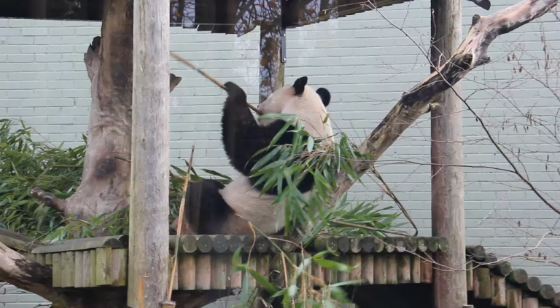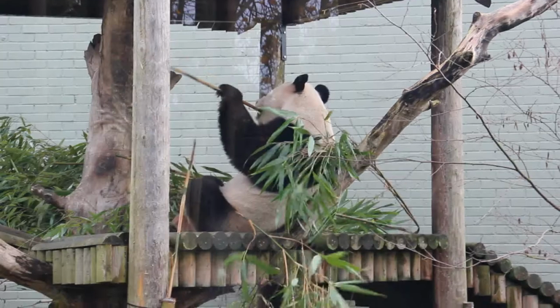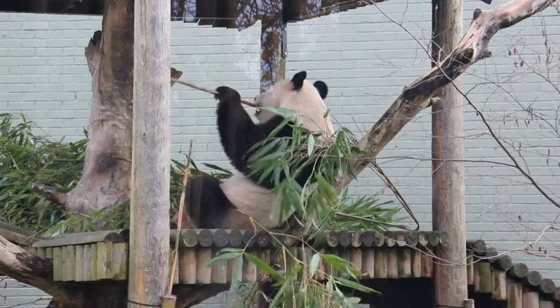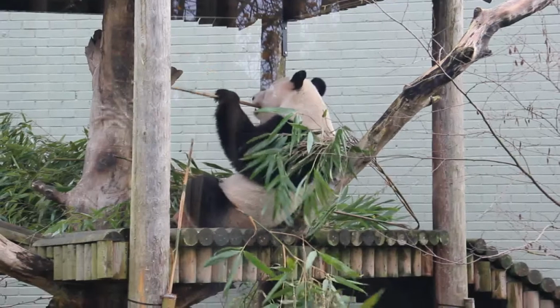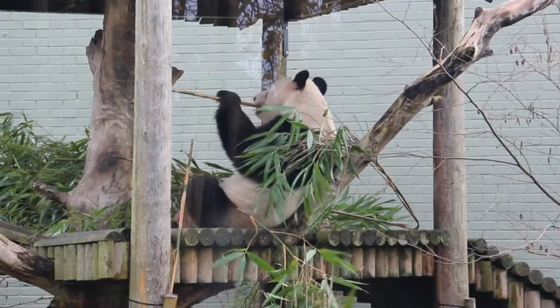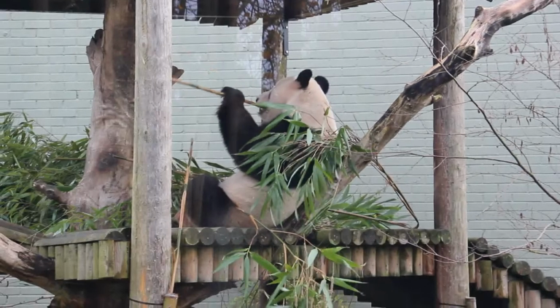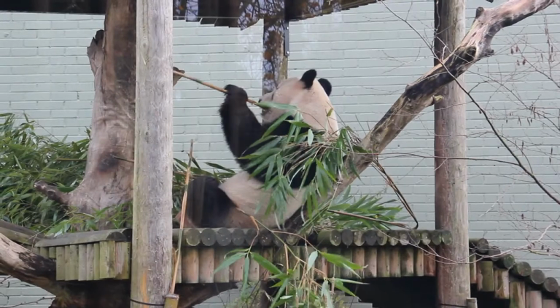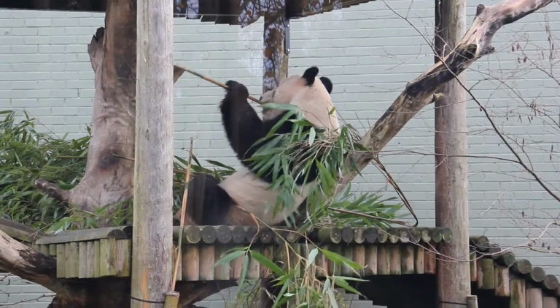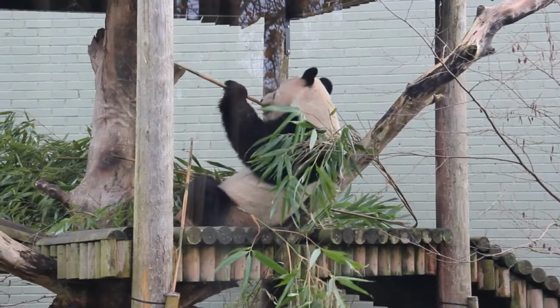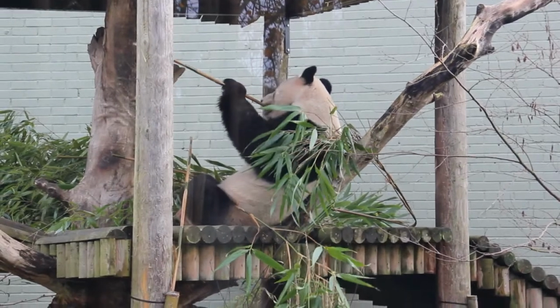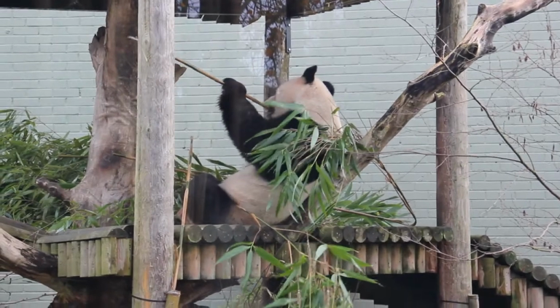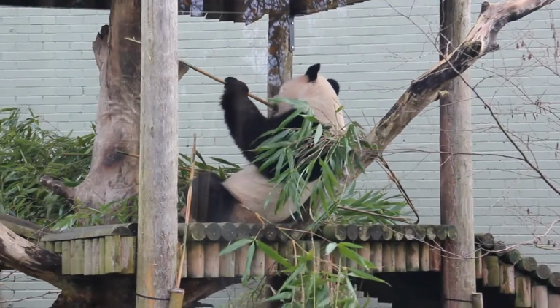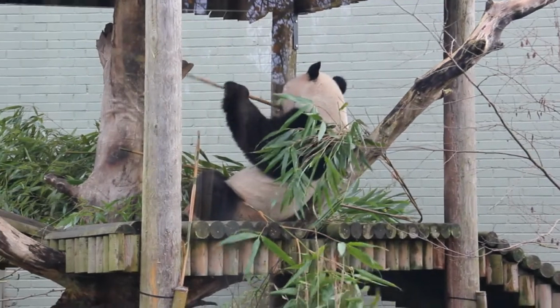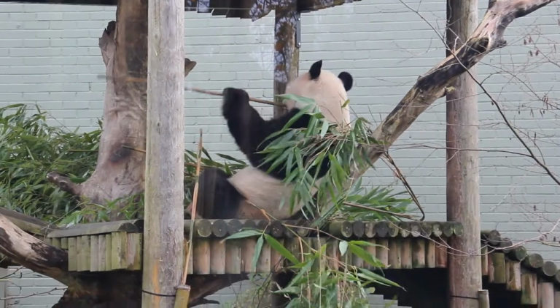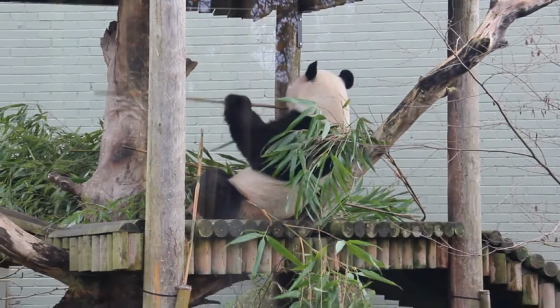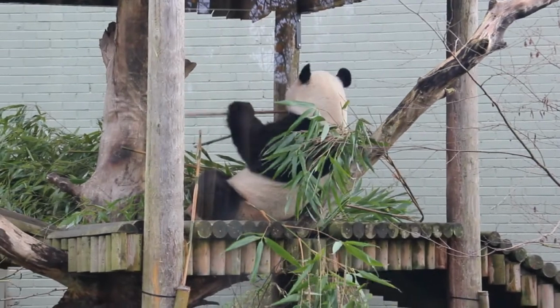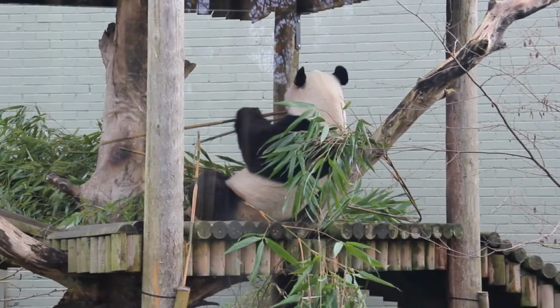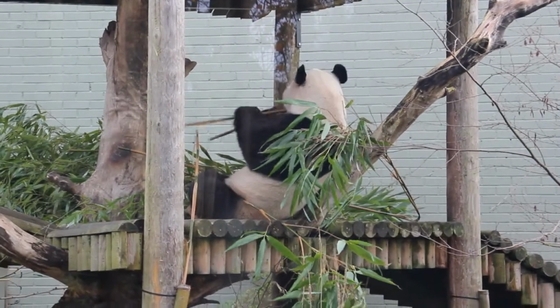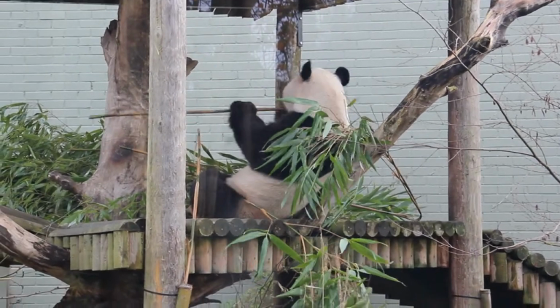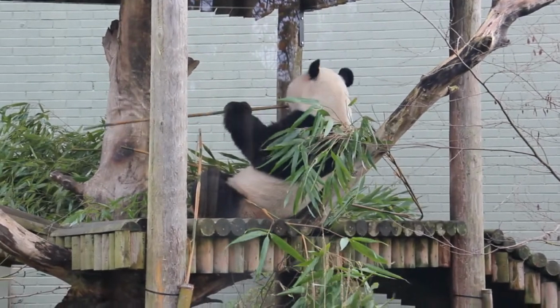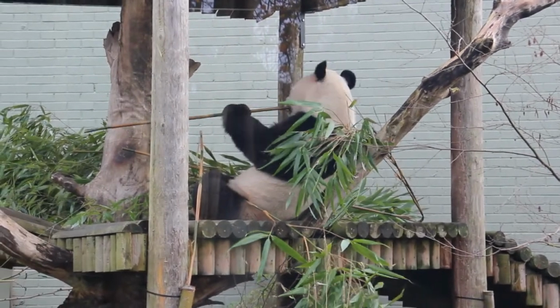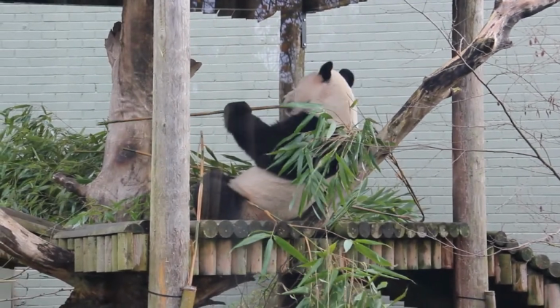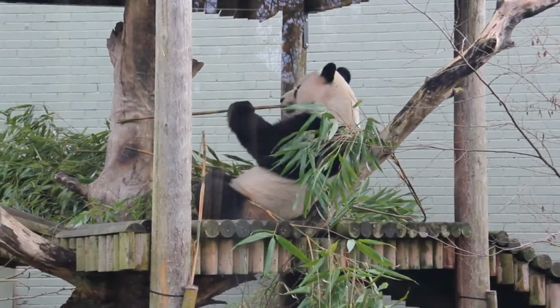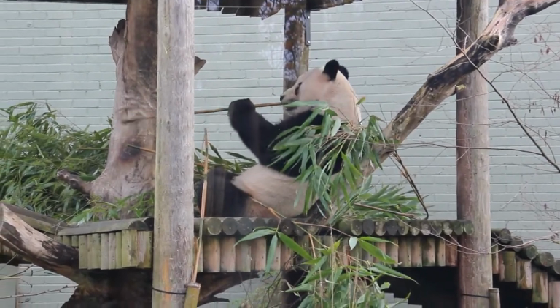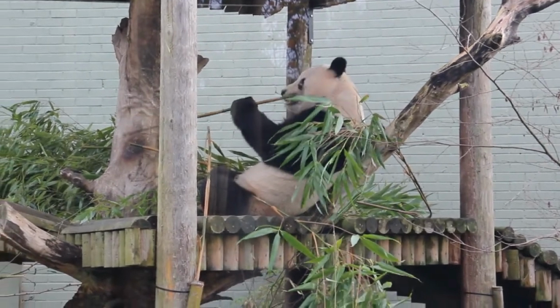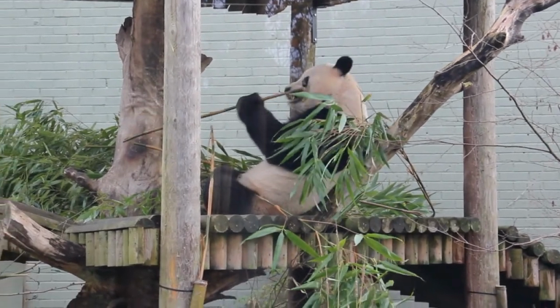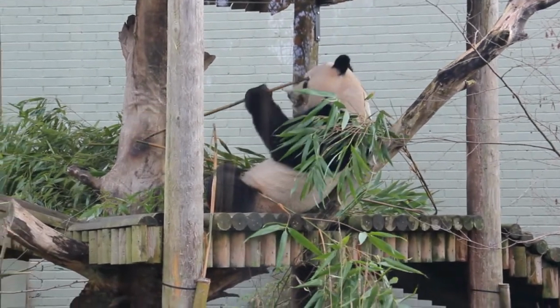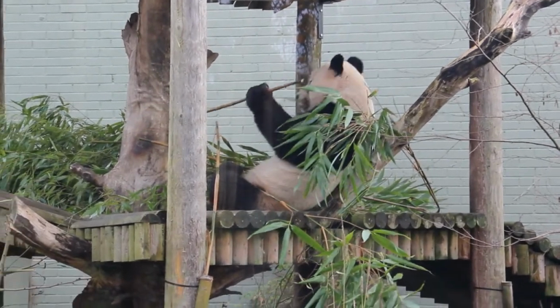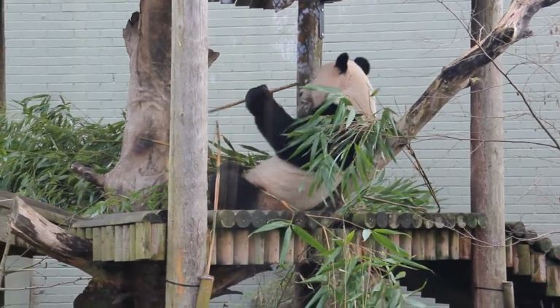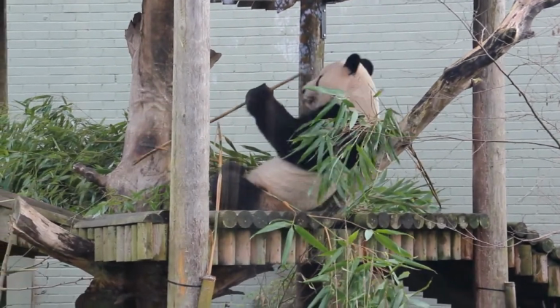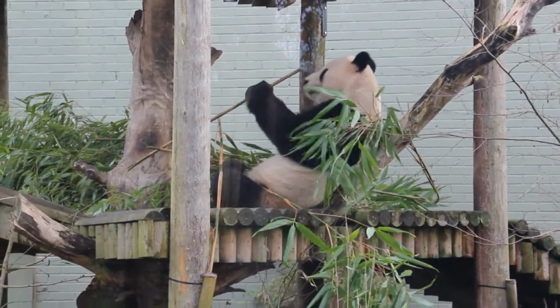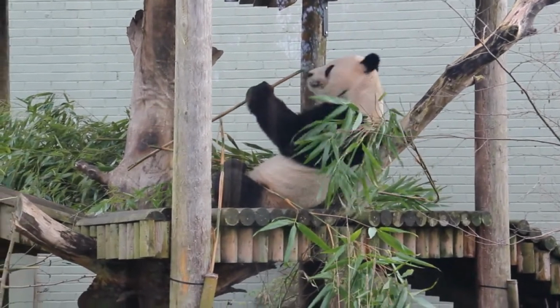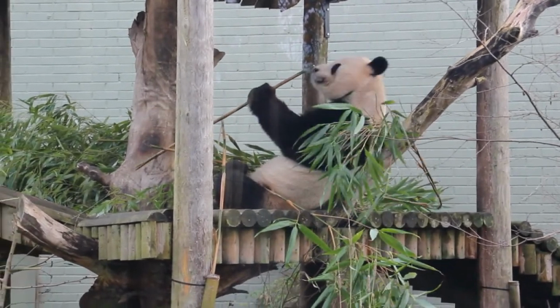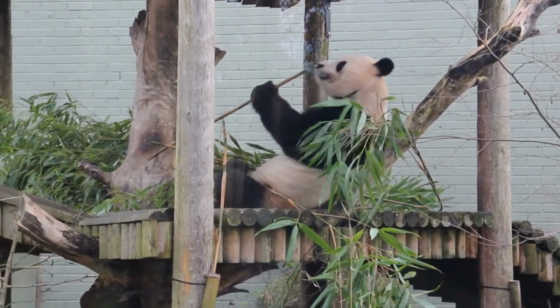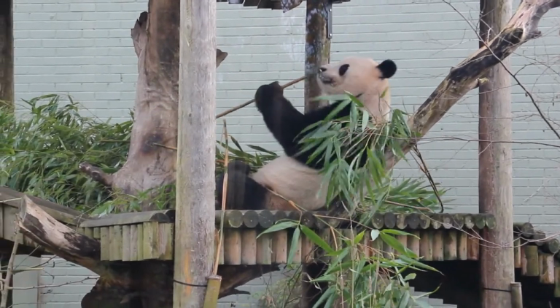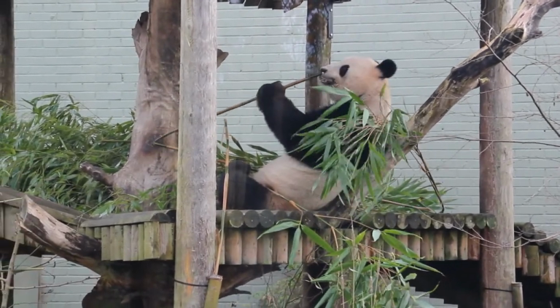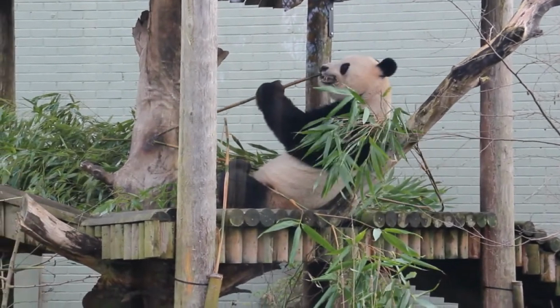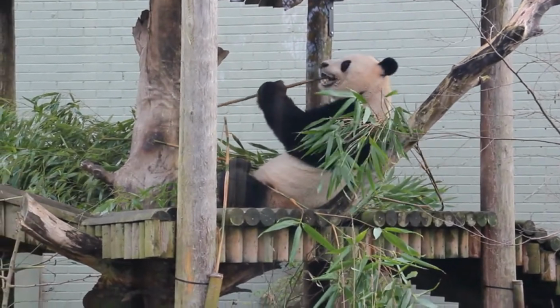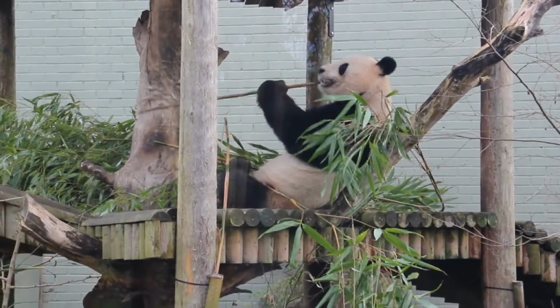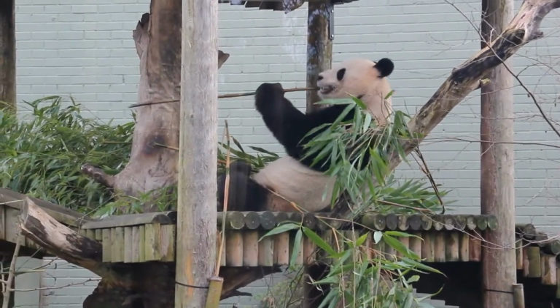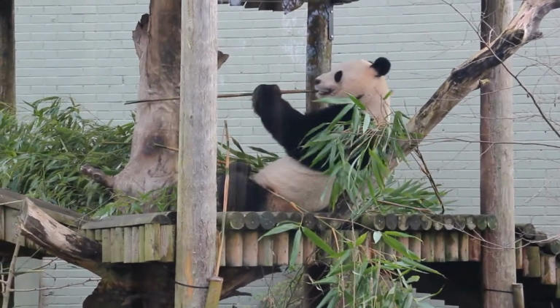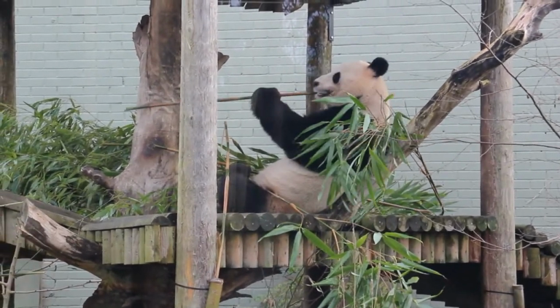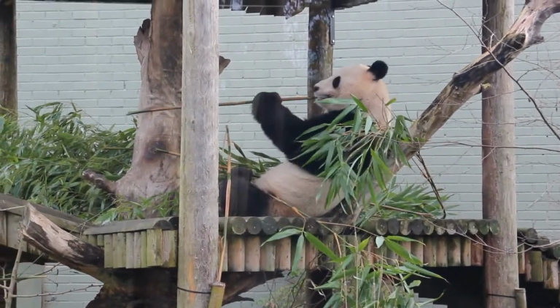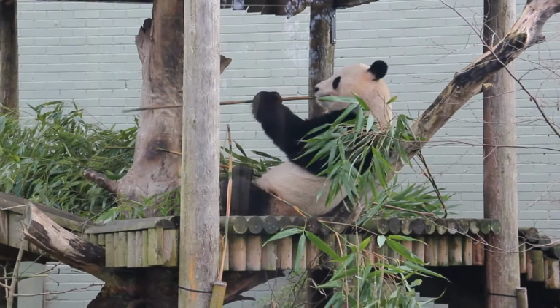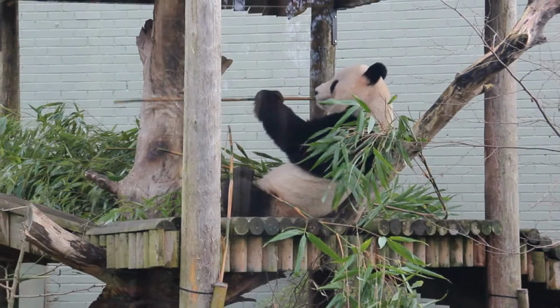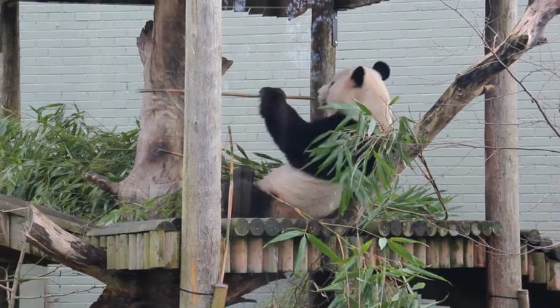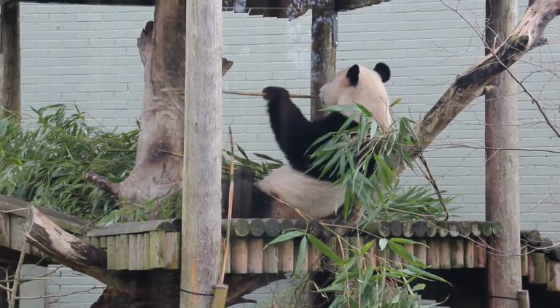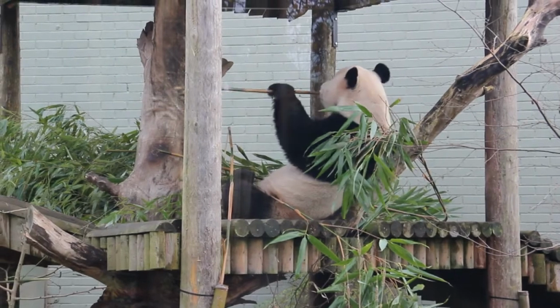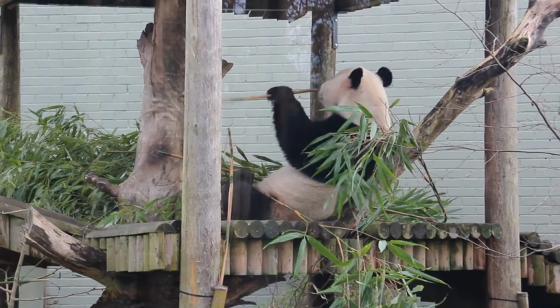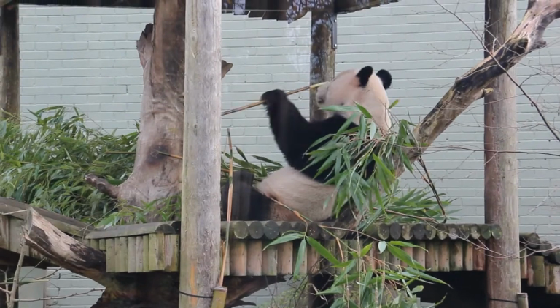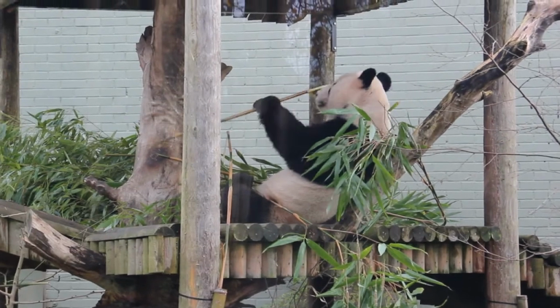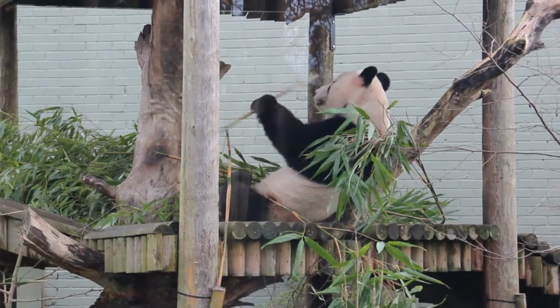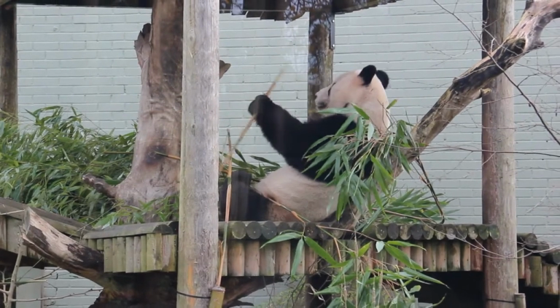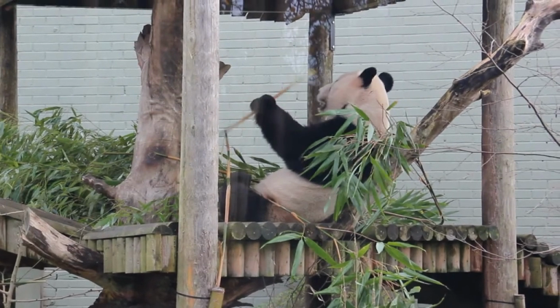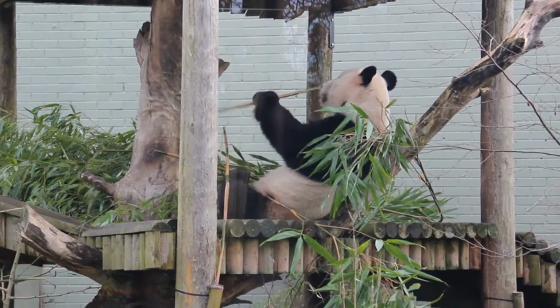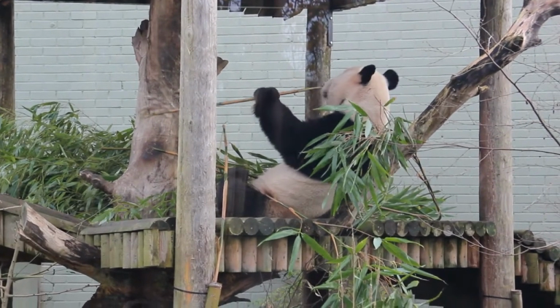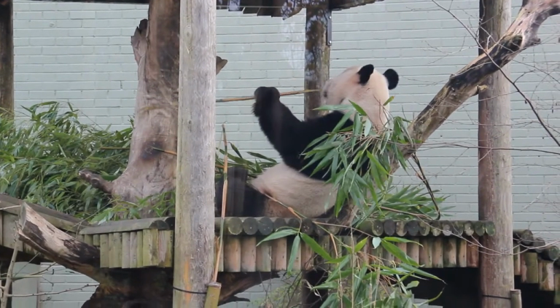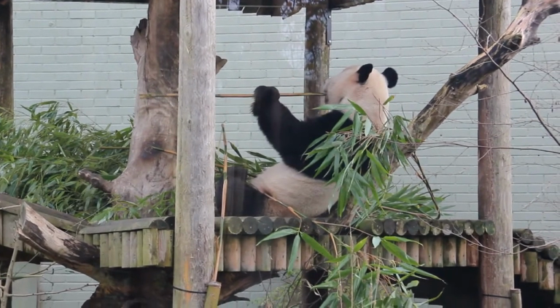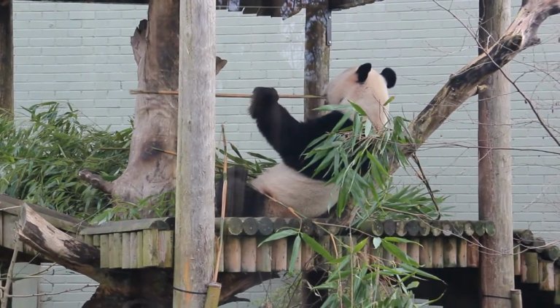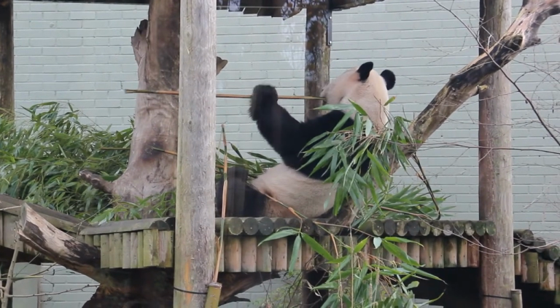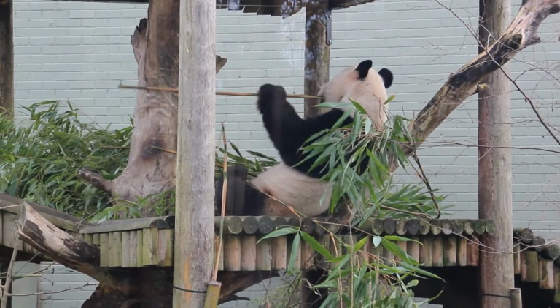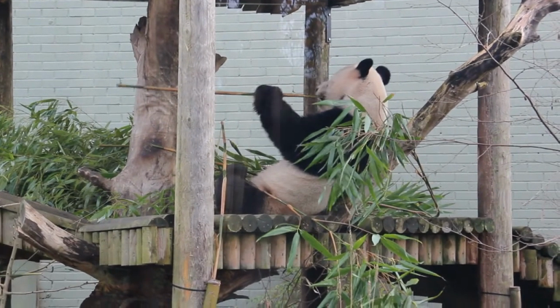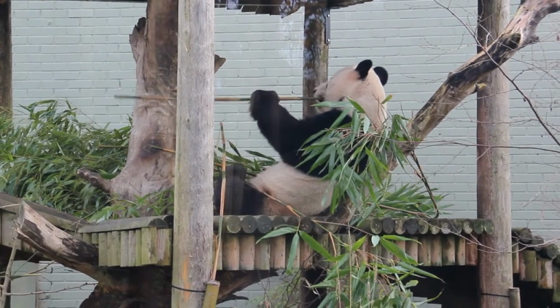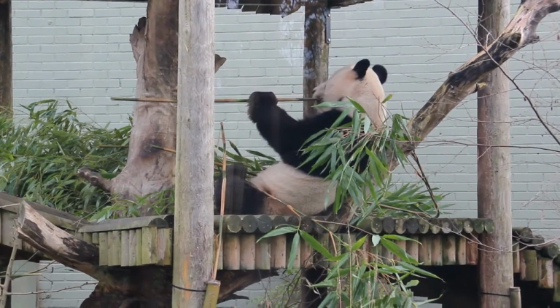If he doesn't think the bamboo is fresh enough, or thinks it's a bit stale, he'll just refuse to eat it. So we see that pandas do the sniff test before they begin eating the bamboo.